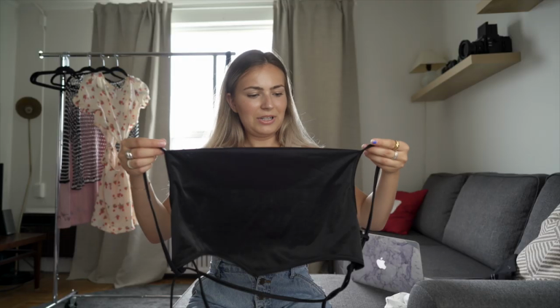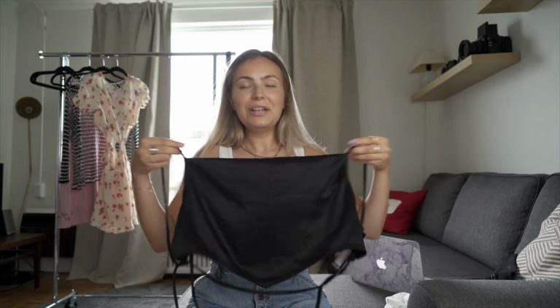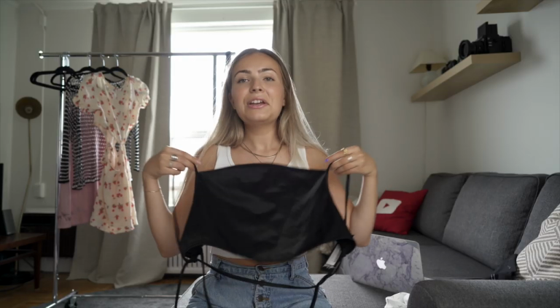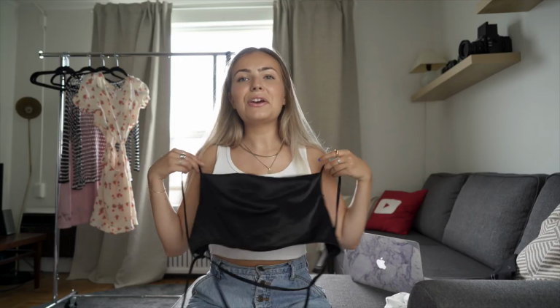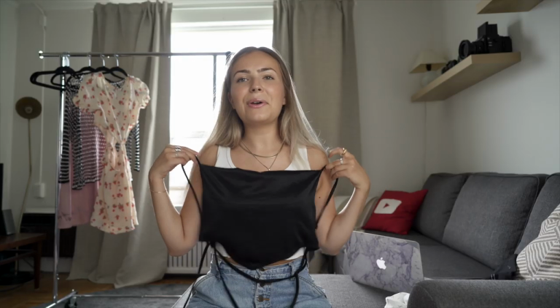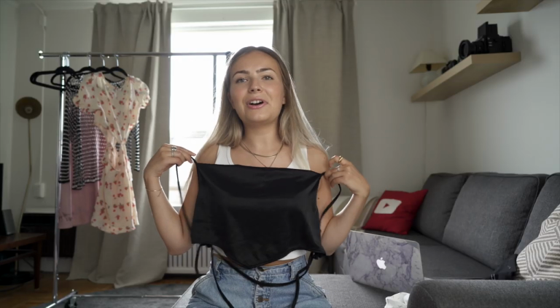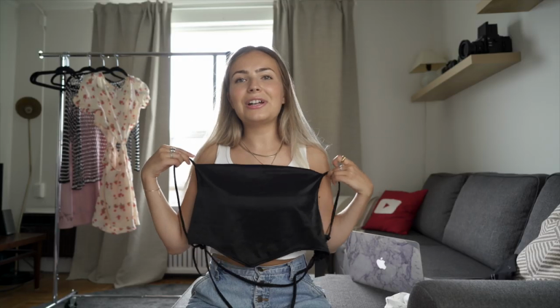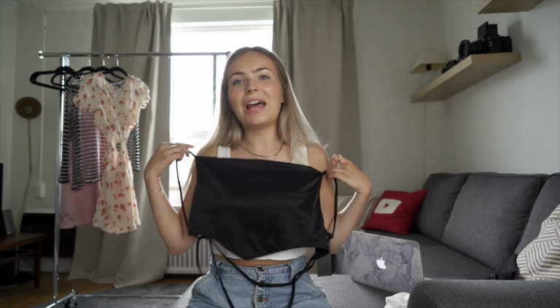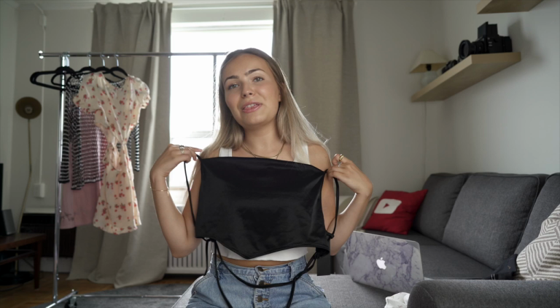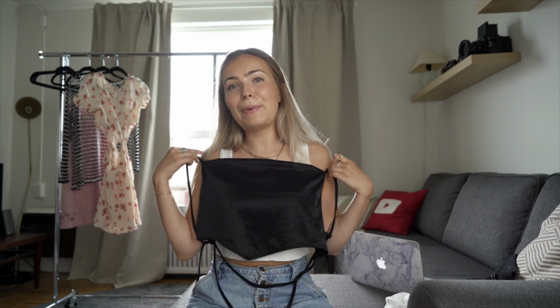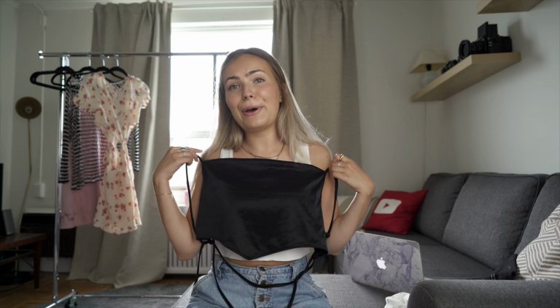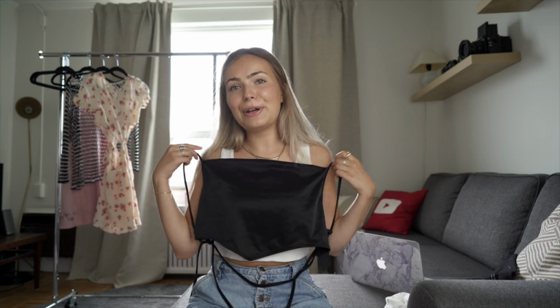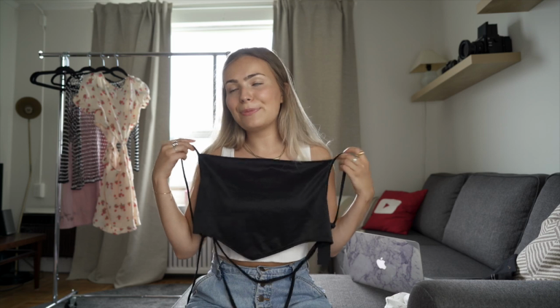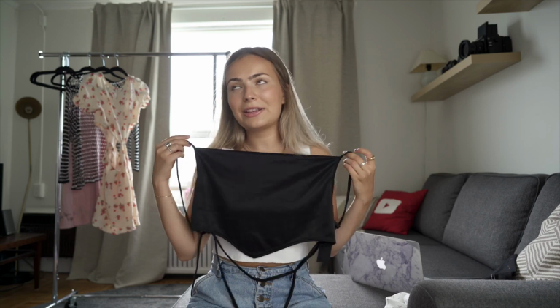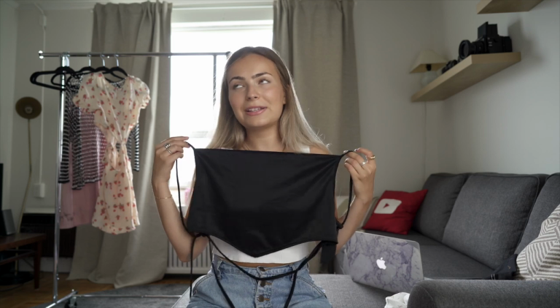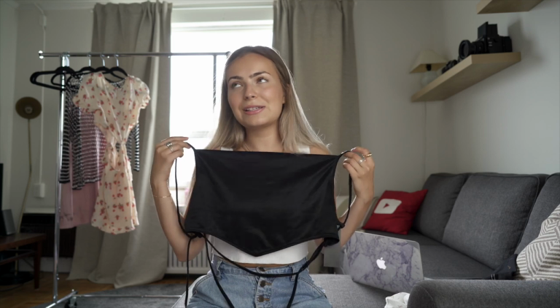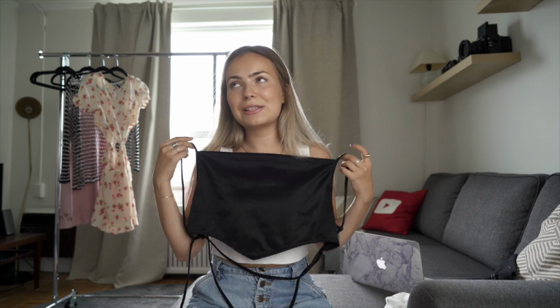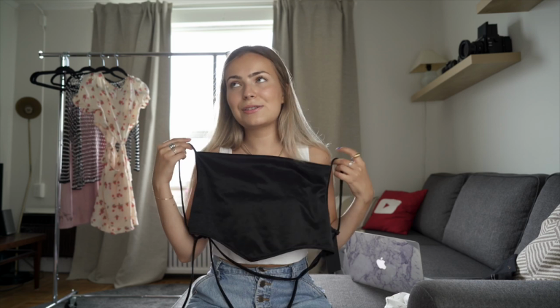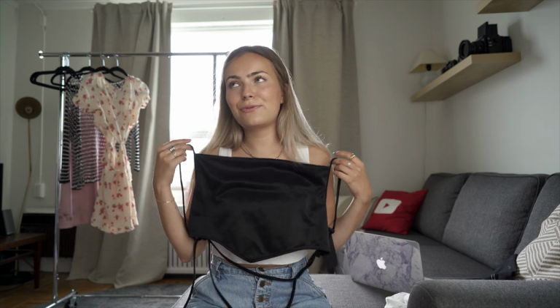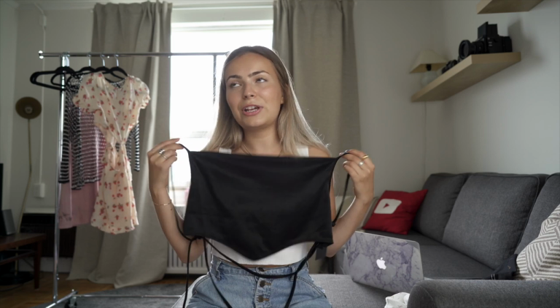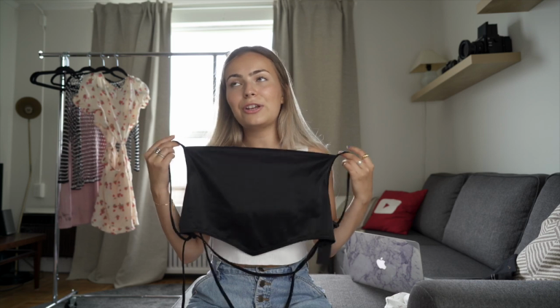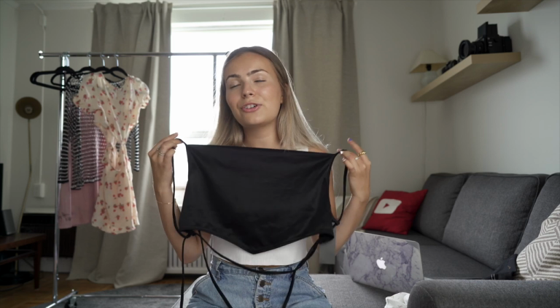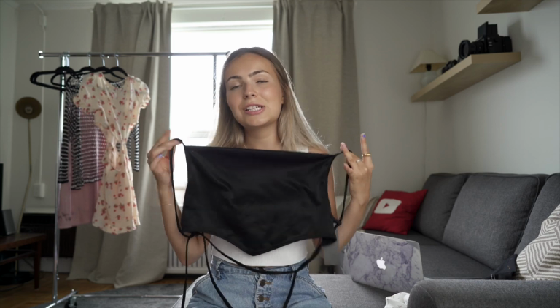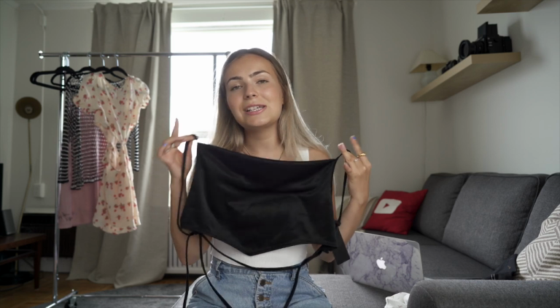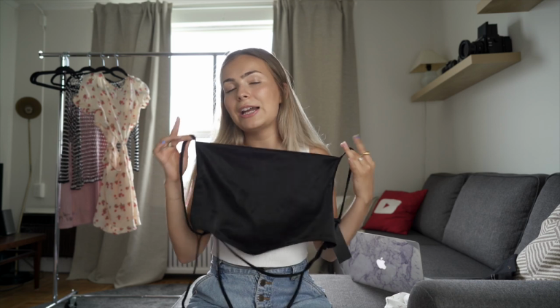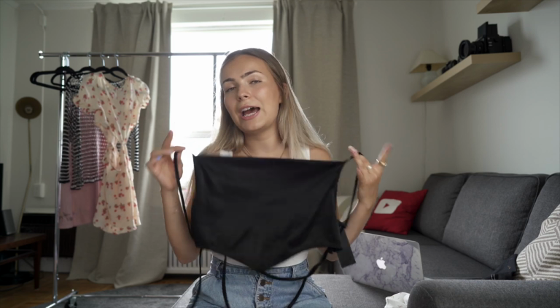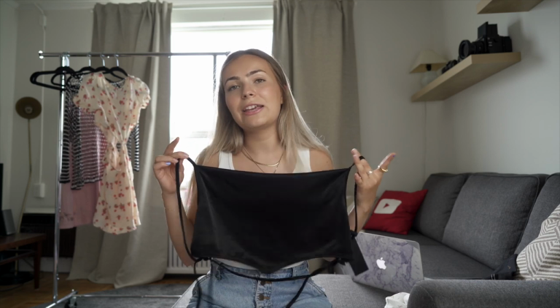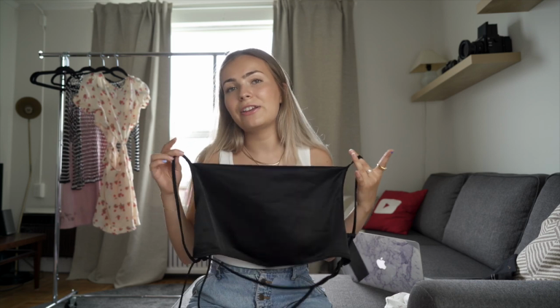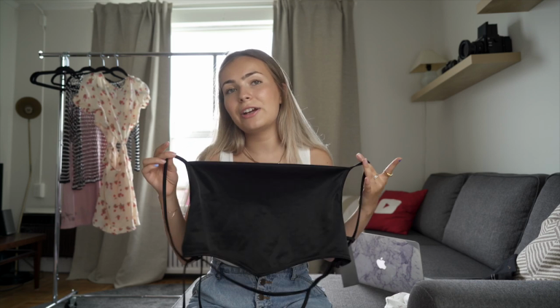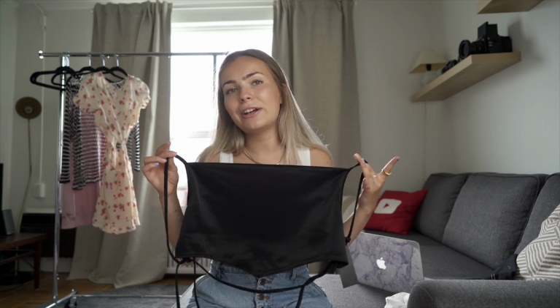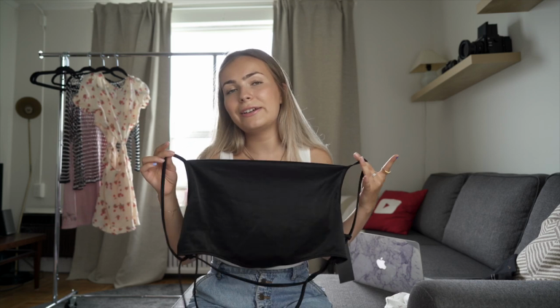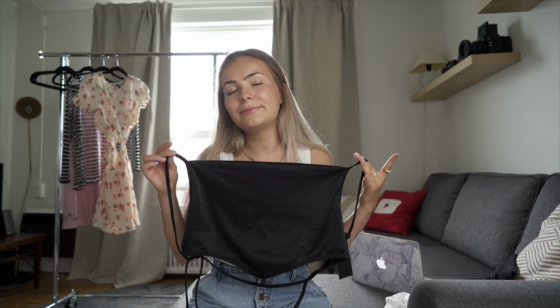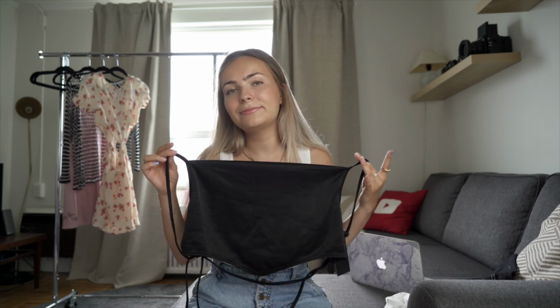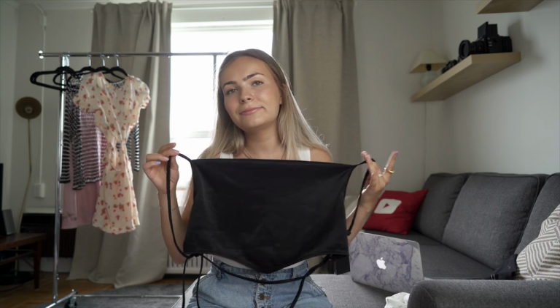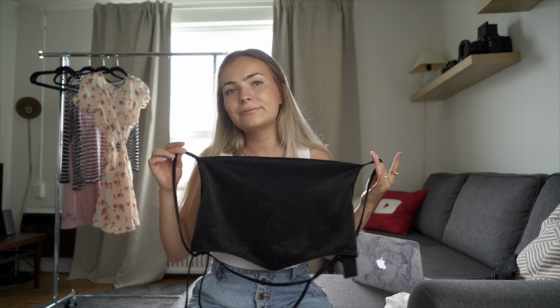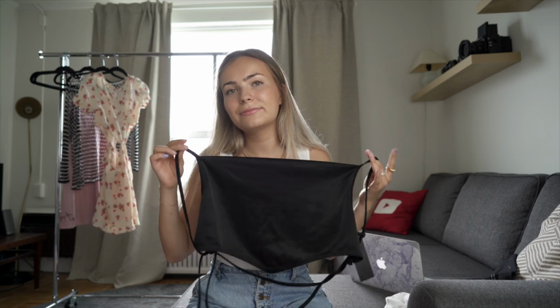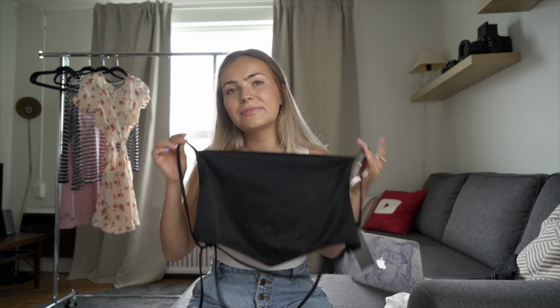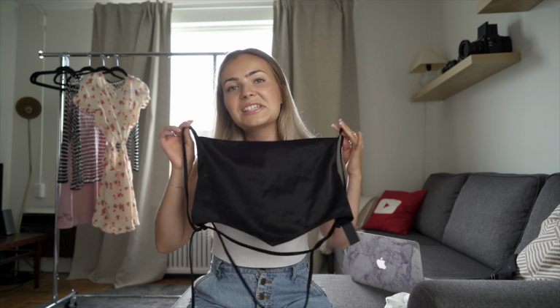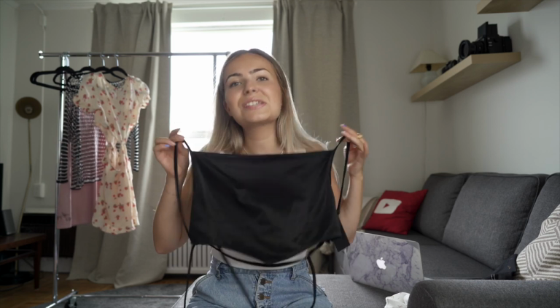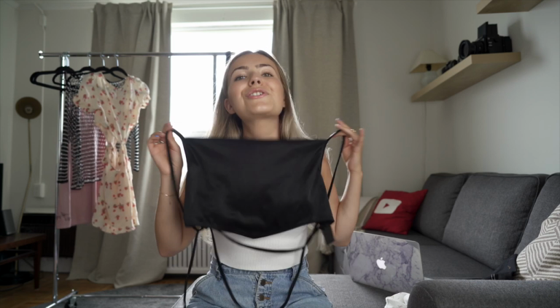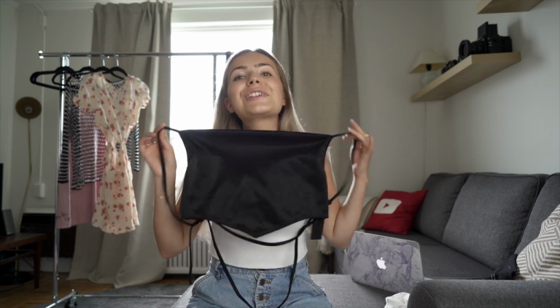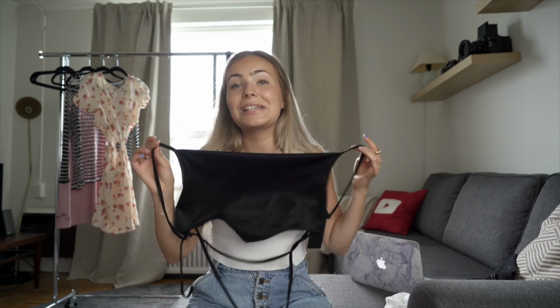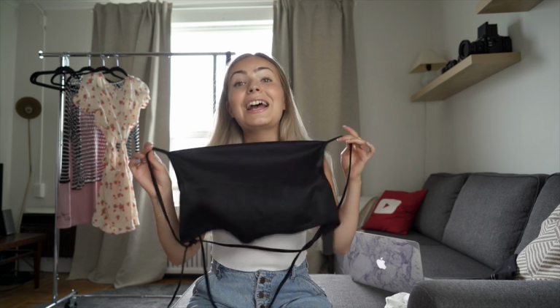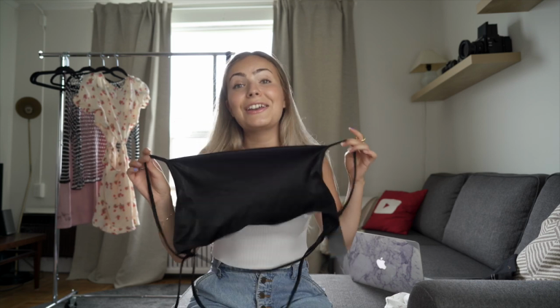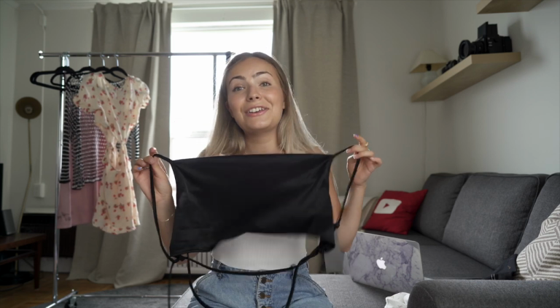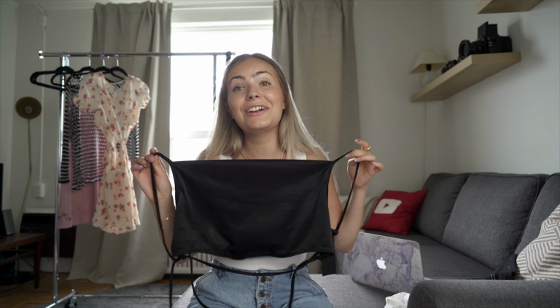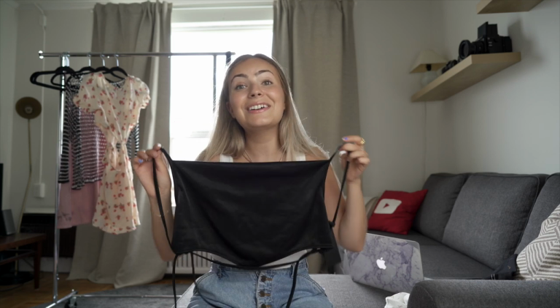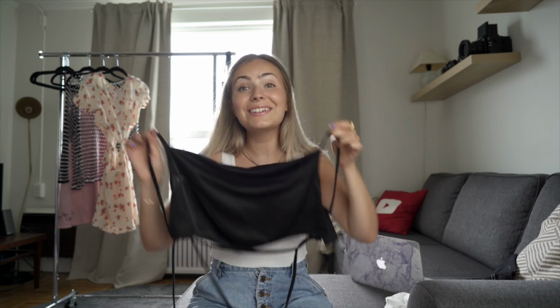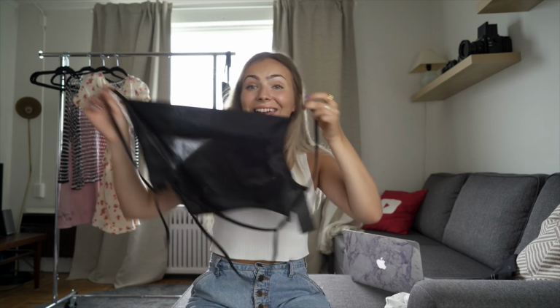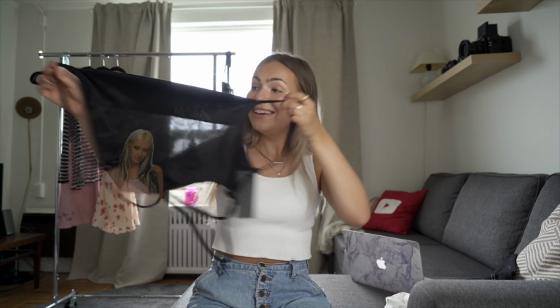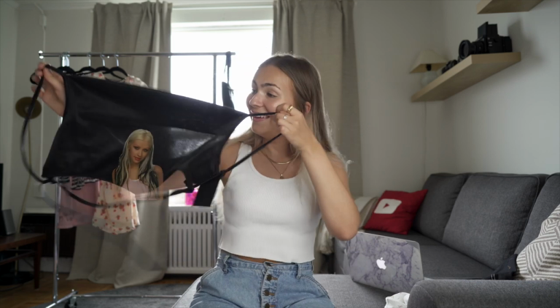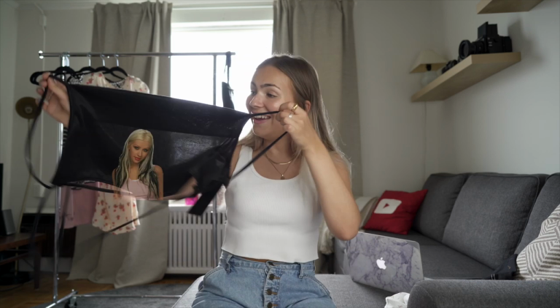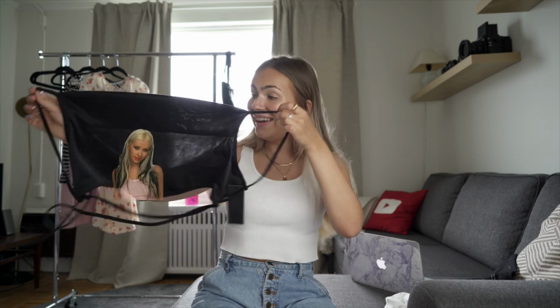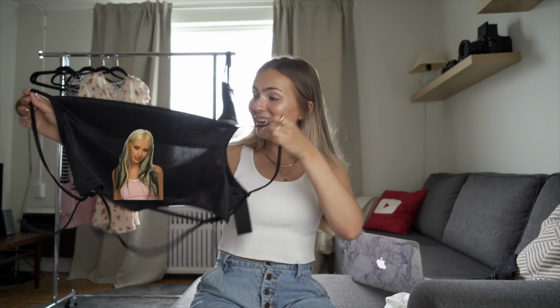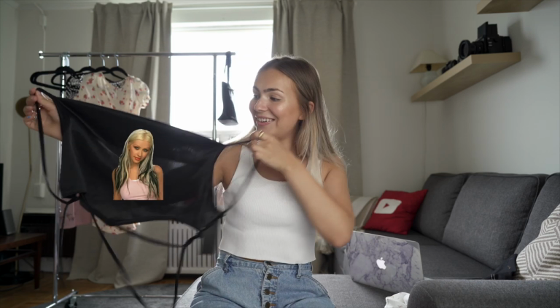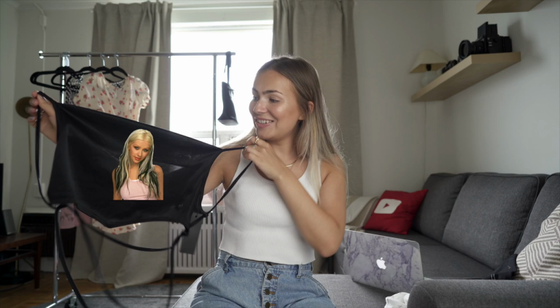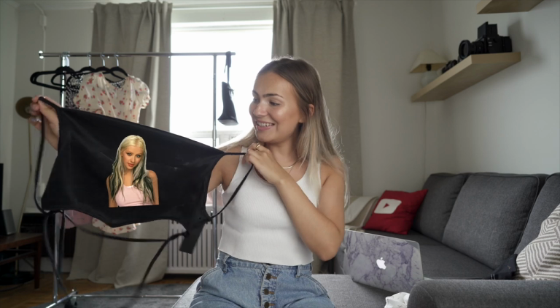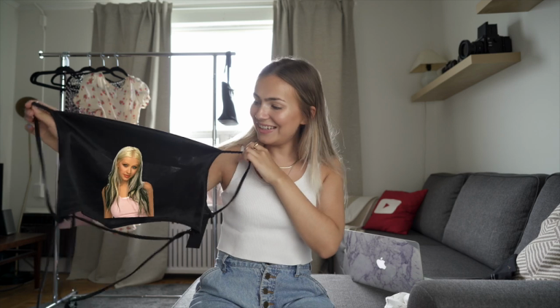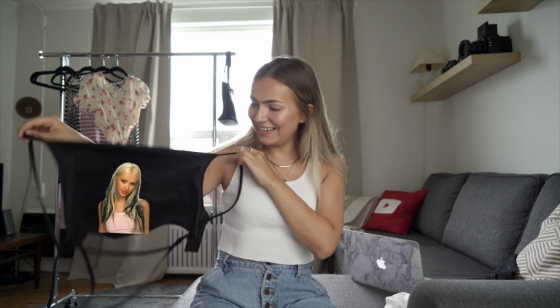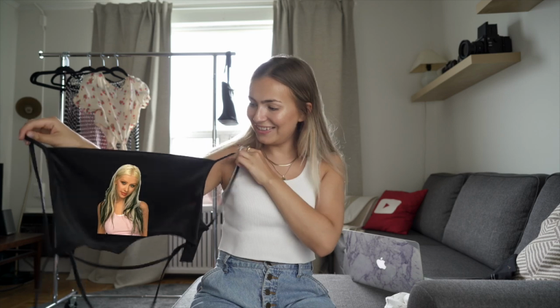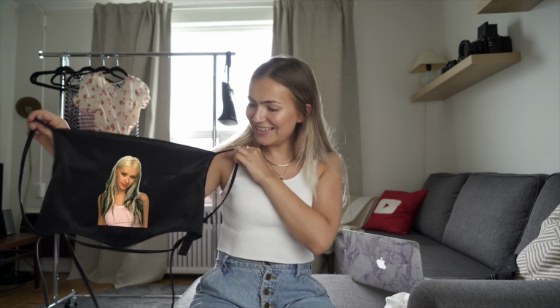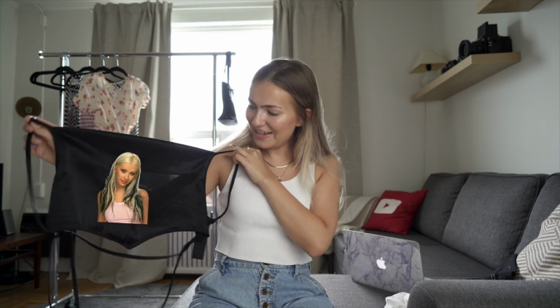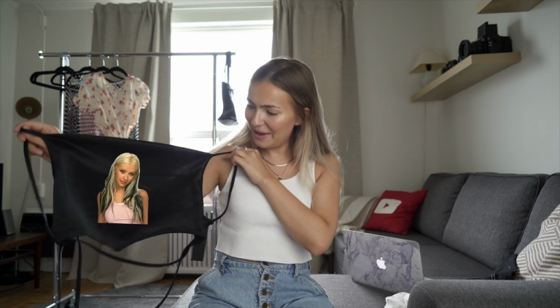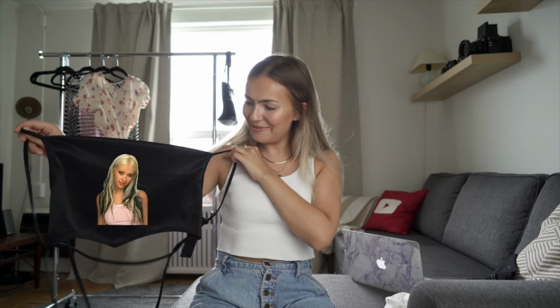Like, this is freaking Christina Aguilera. This is Christina Aguilera. Hey Christina, what's up?